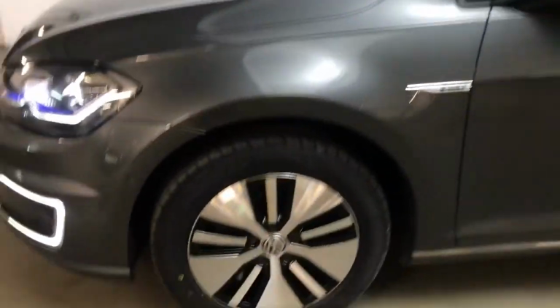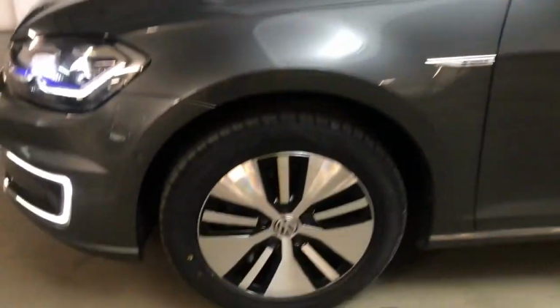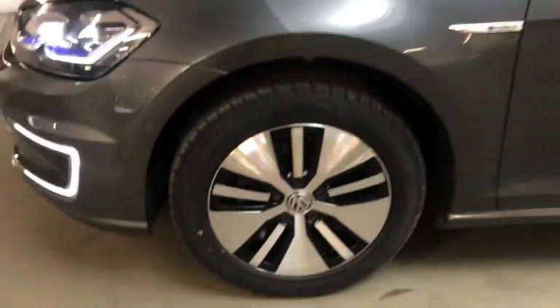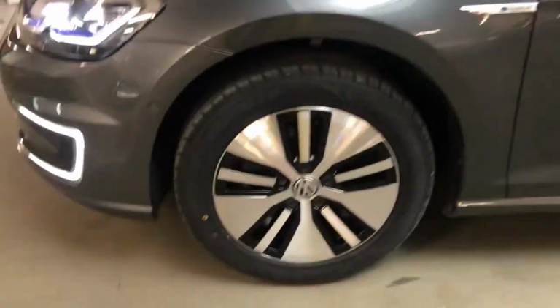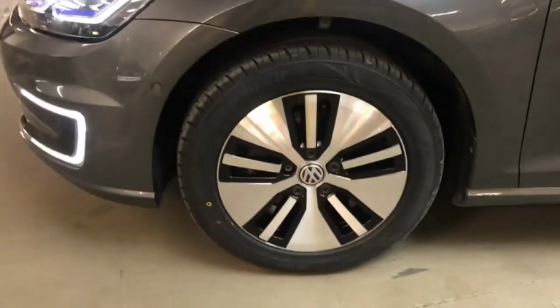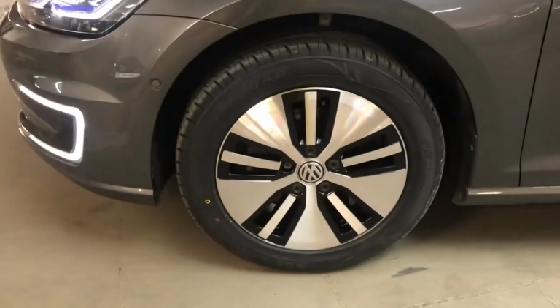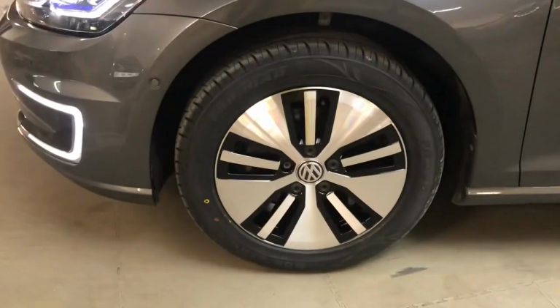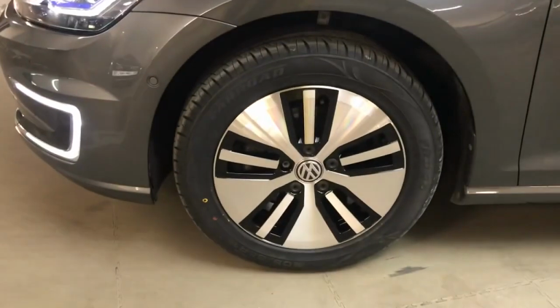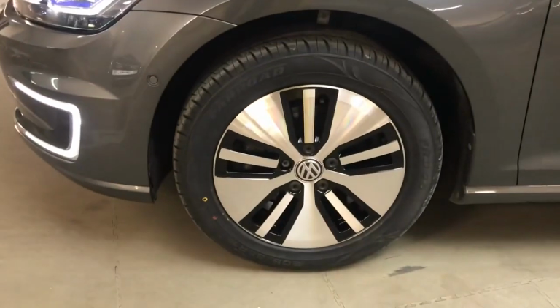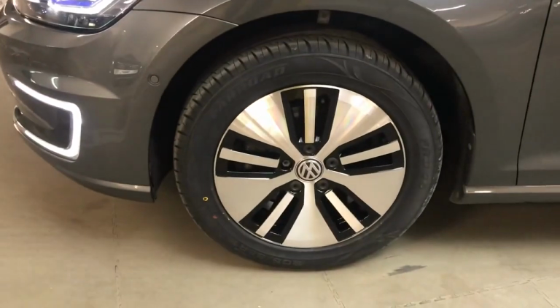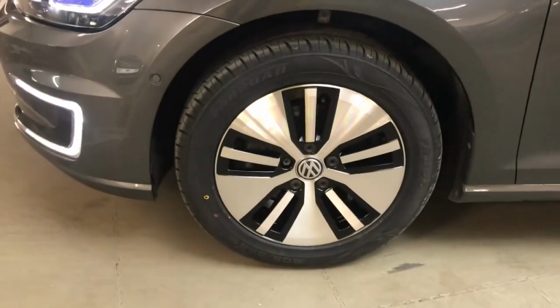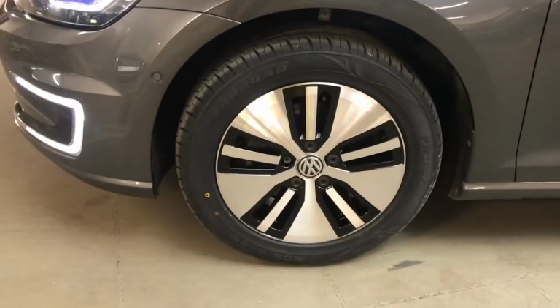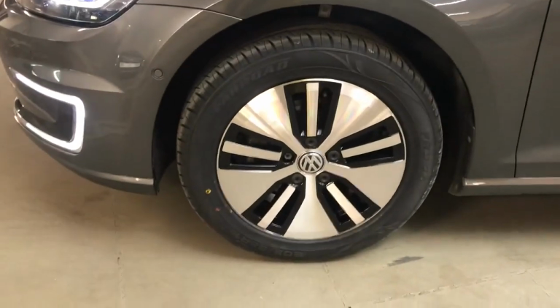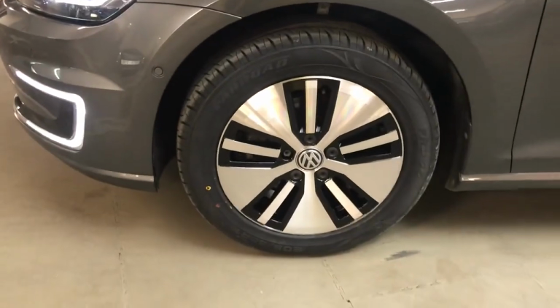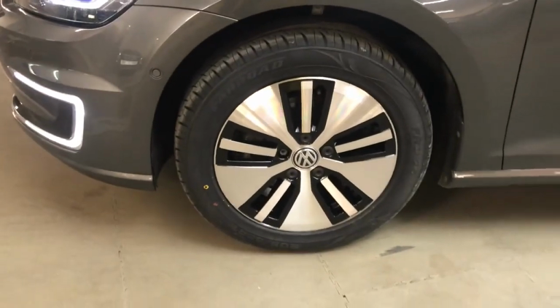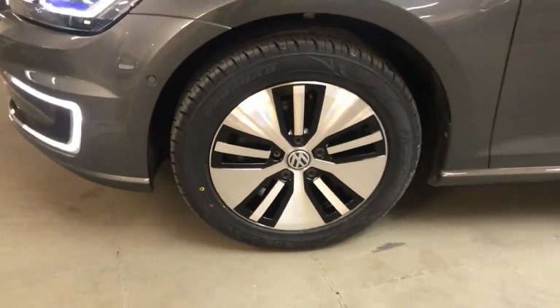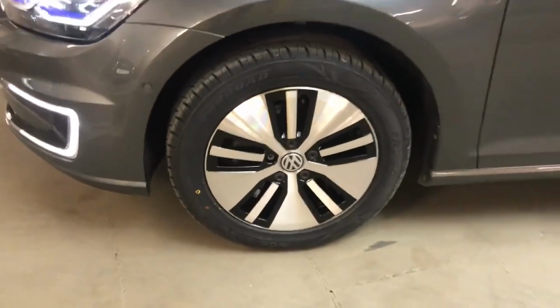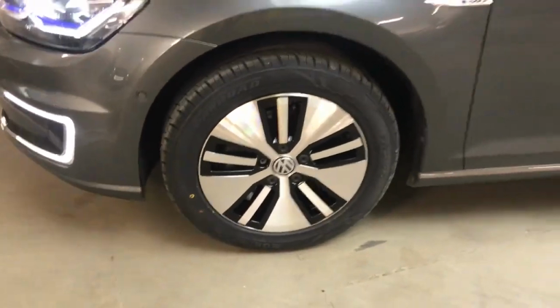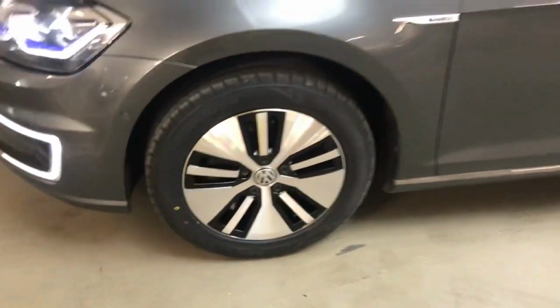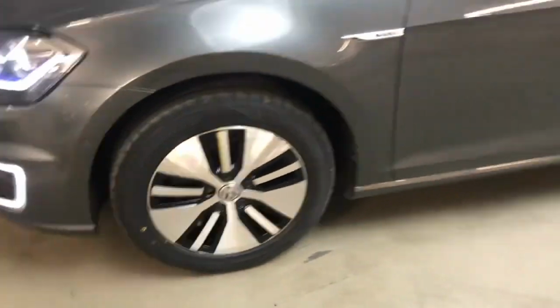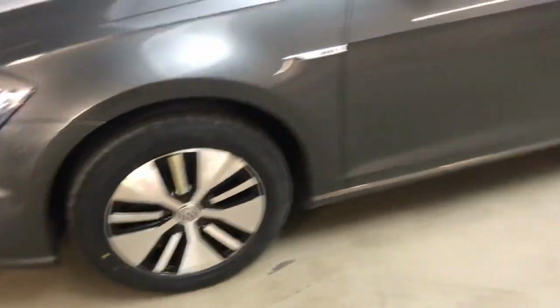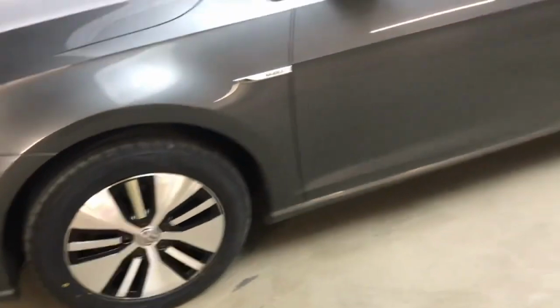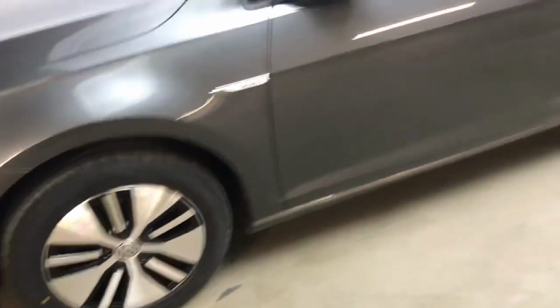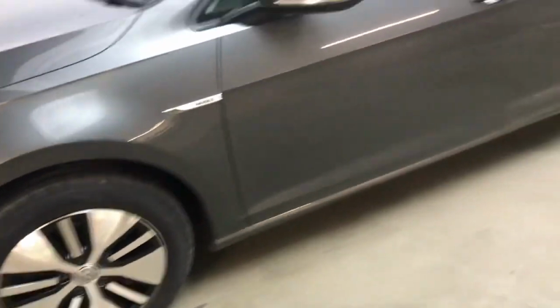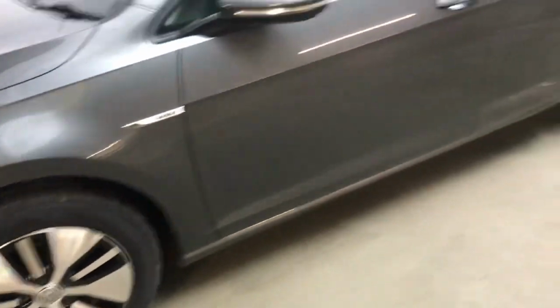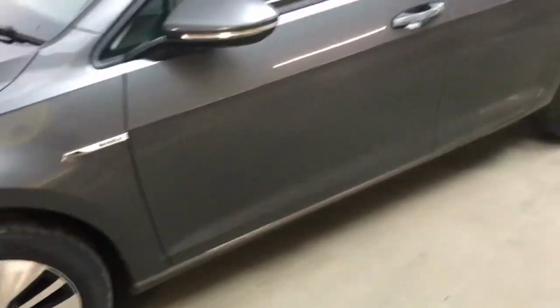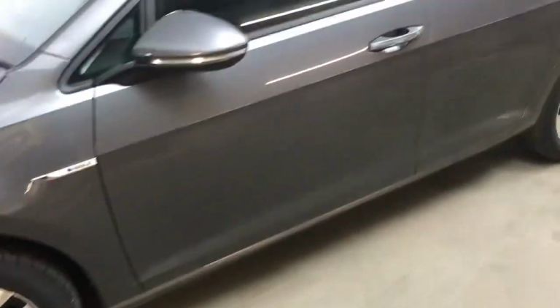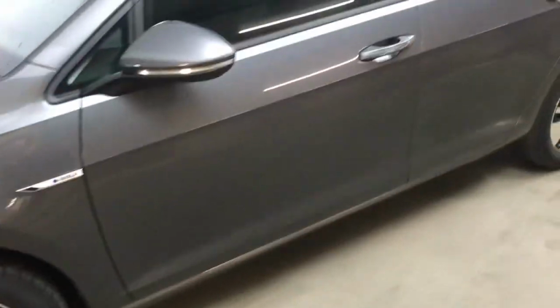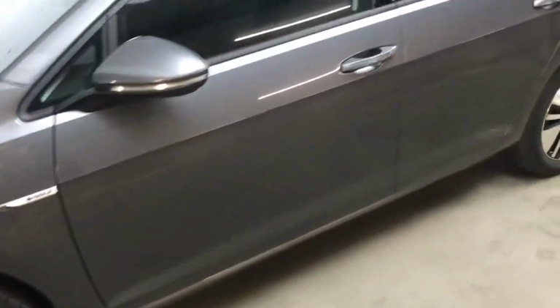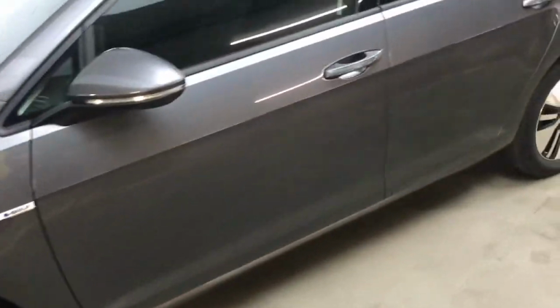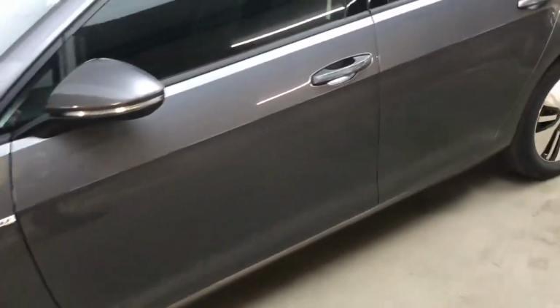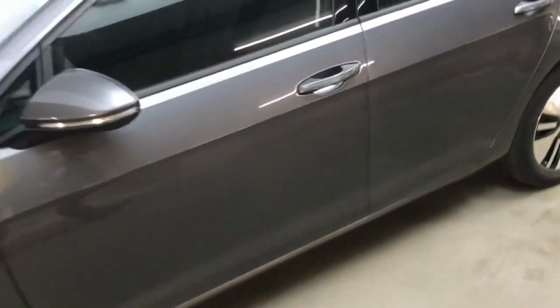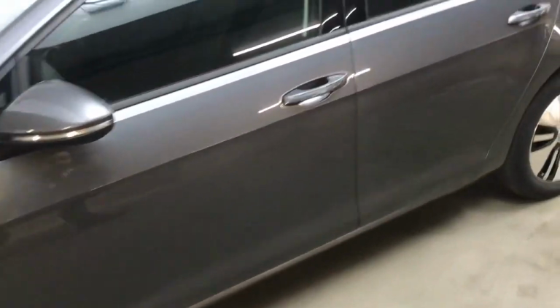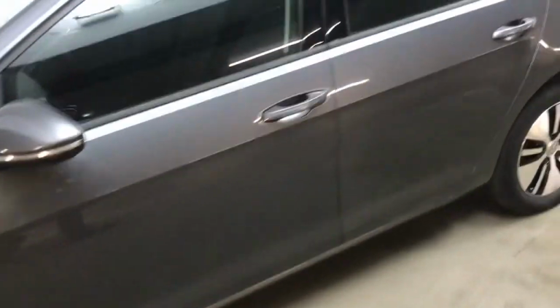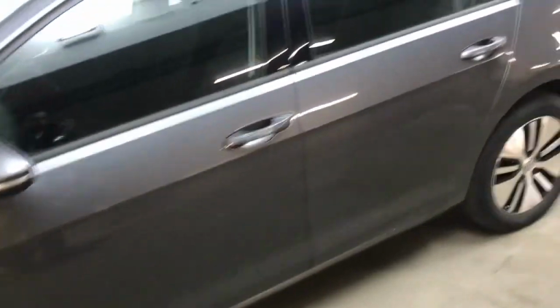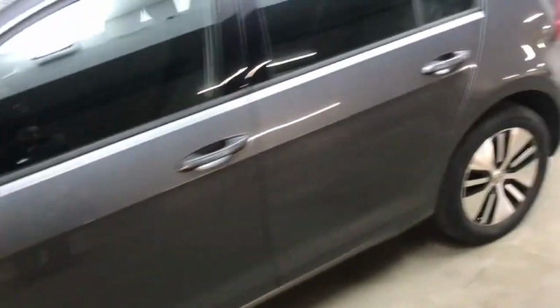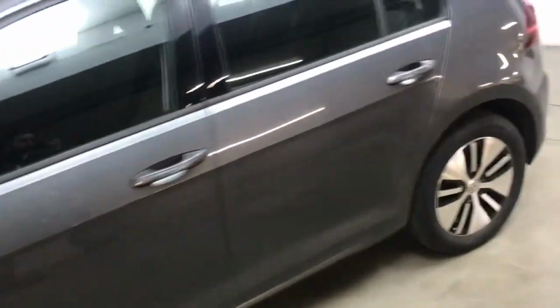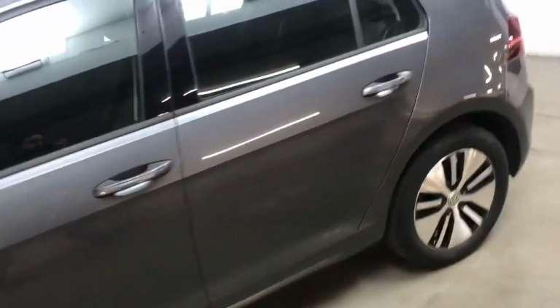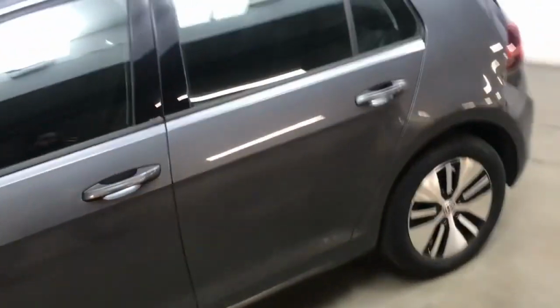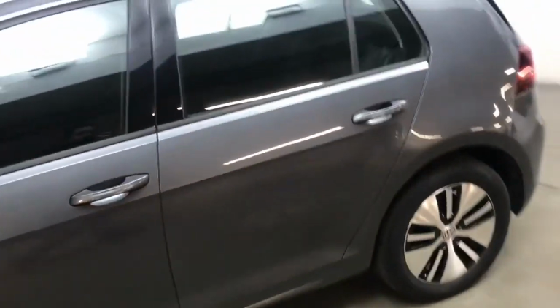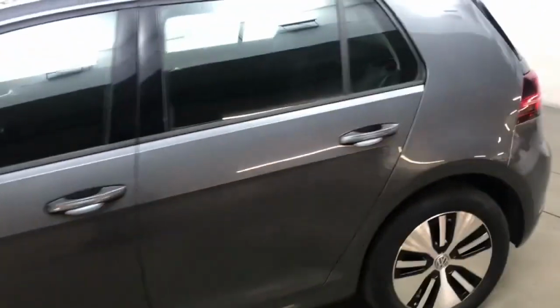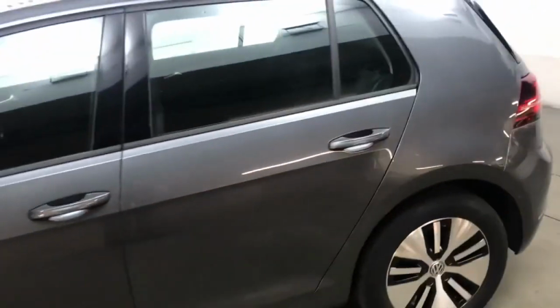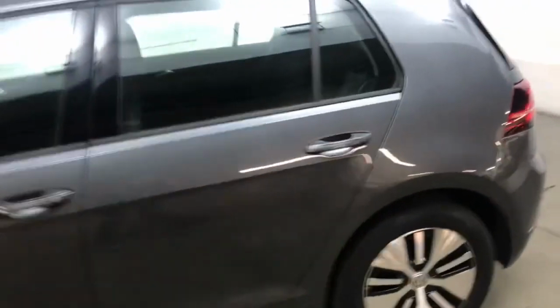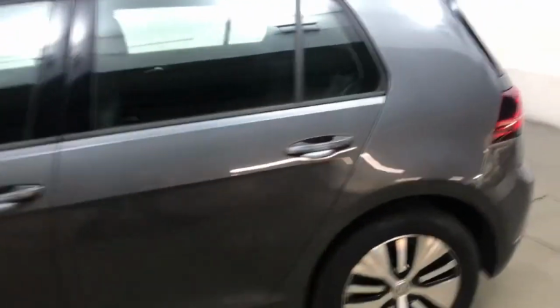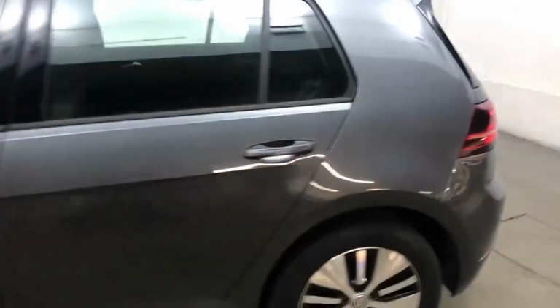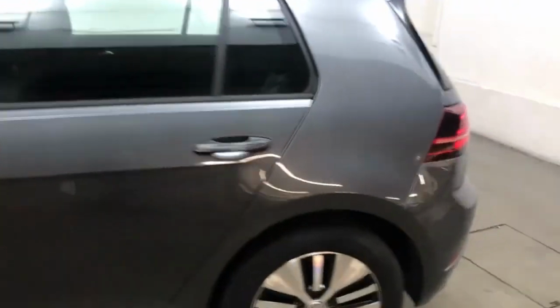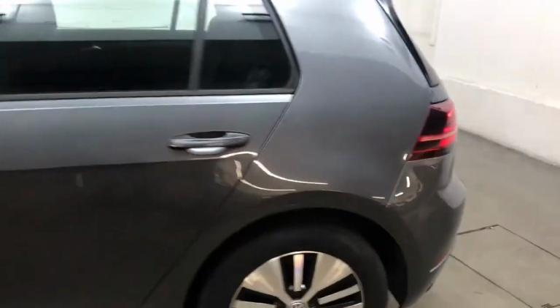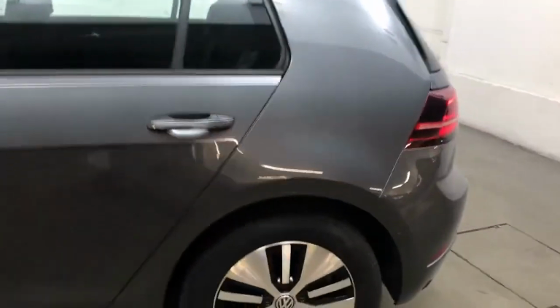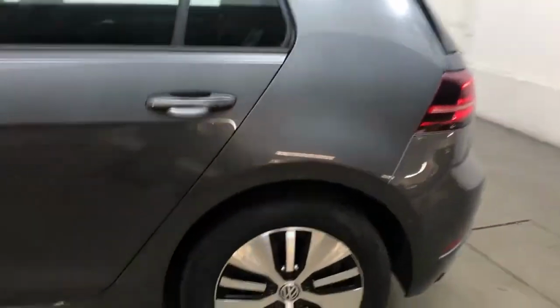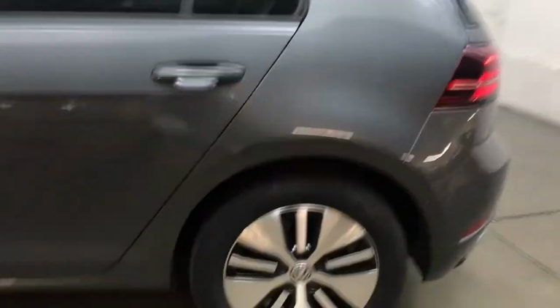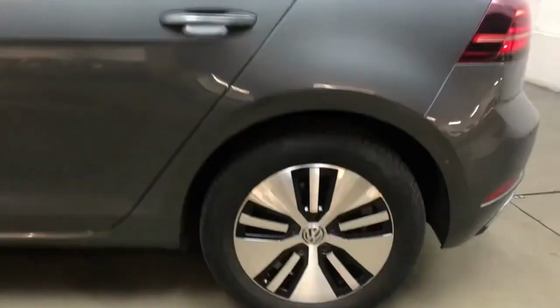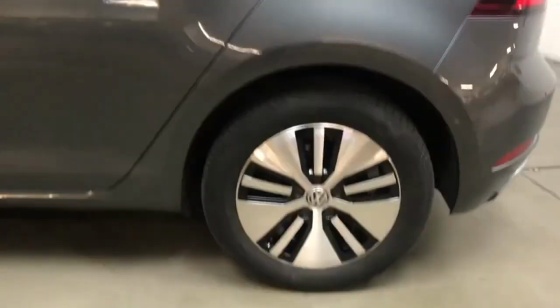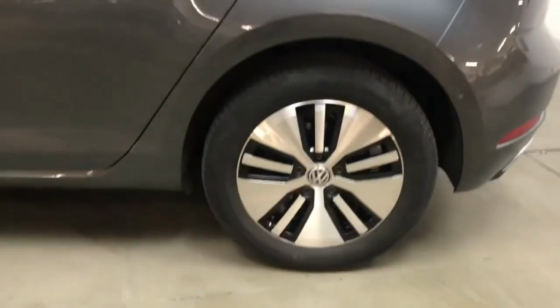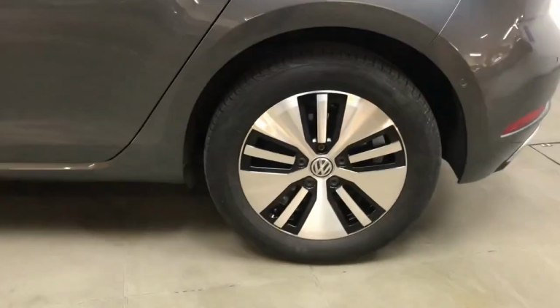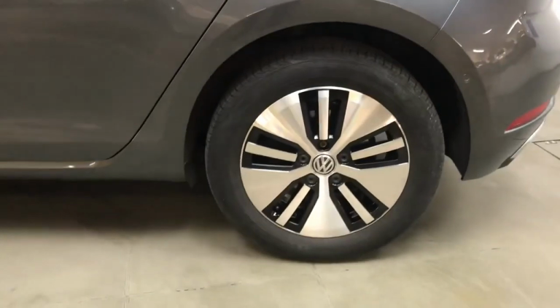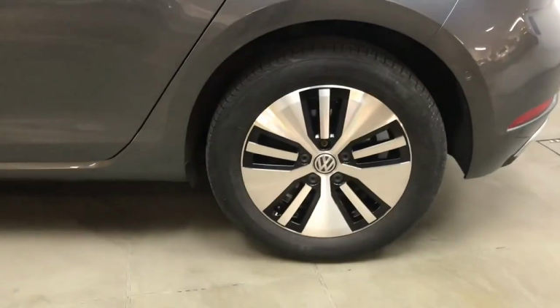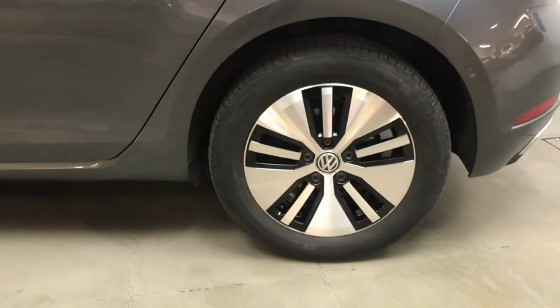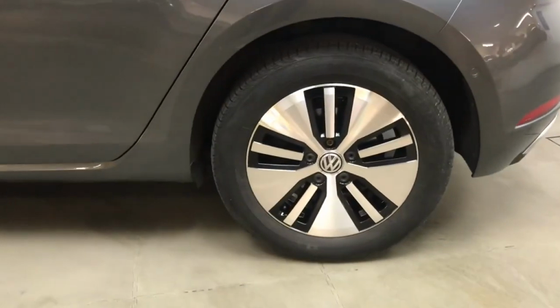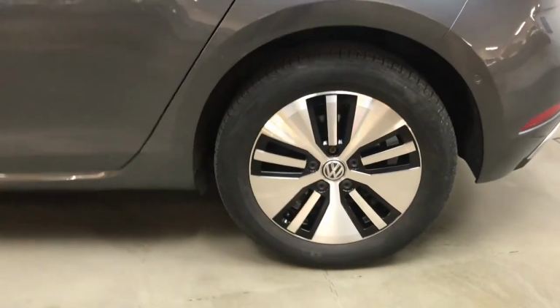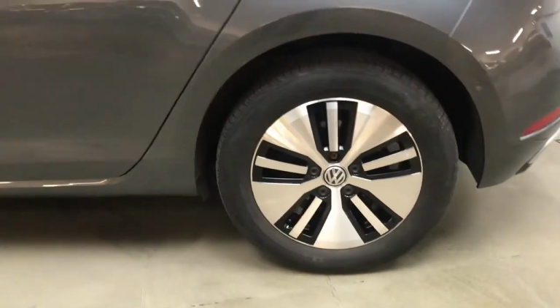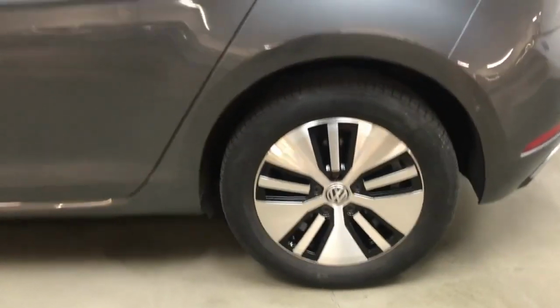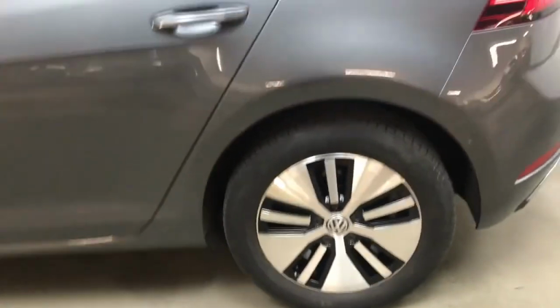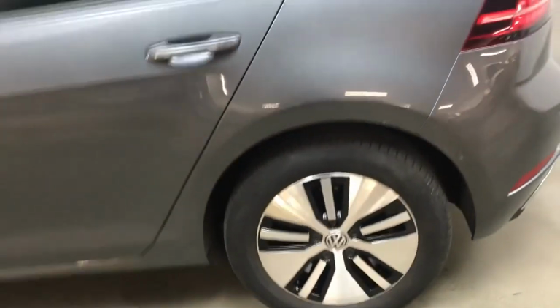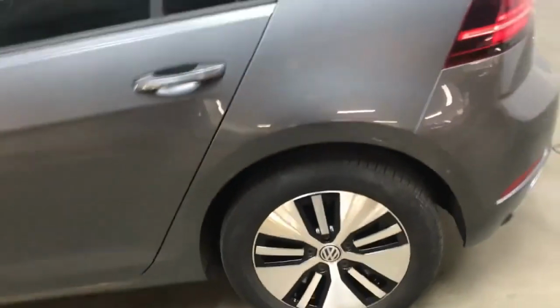All the wheels and tyres are in very good condition. These are 16 inch alloys finished with a diamond cut finish.